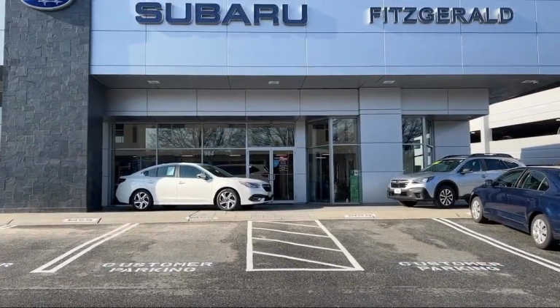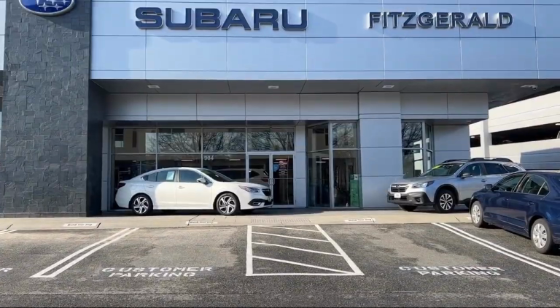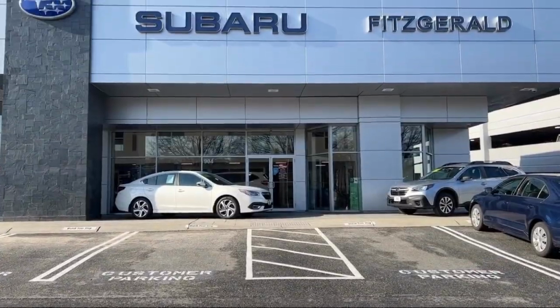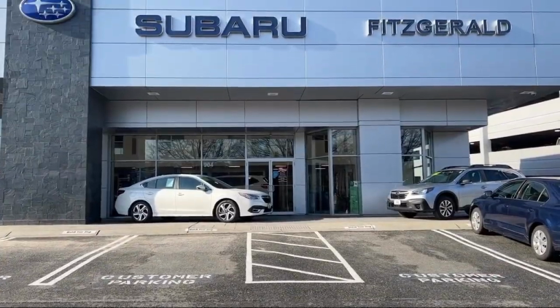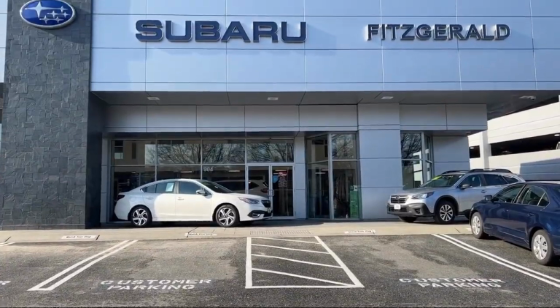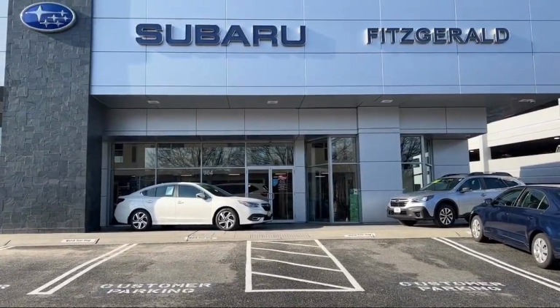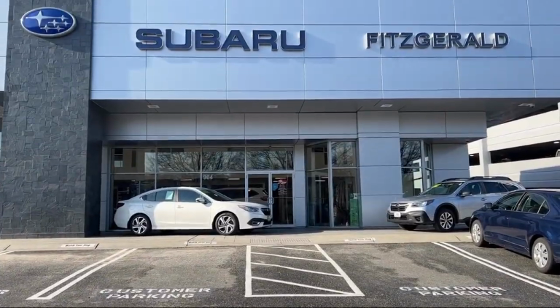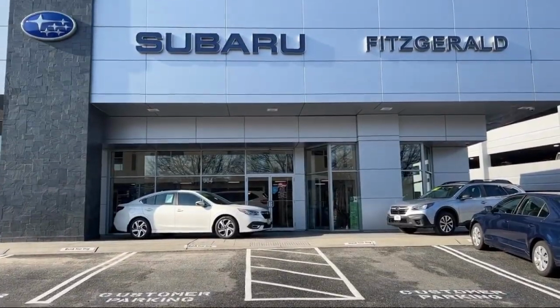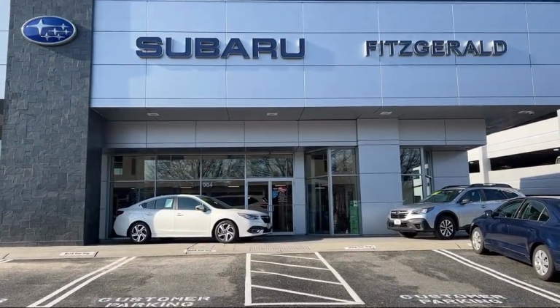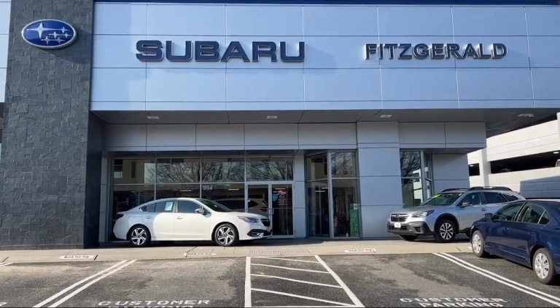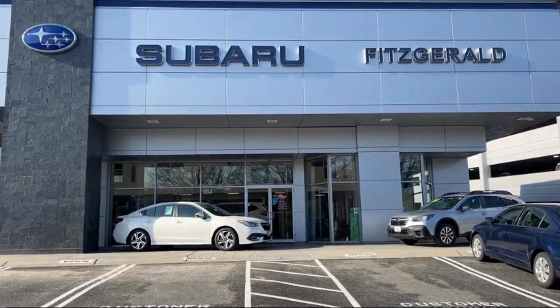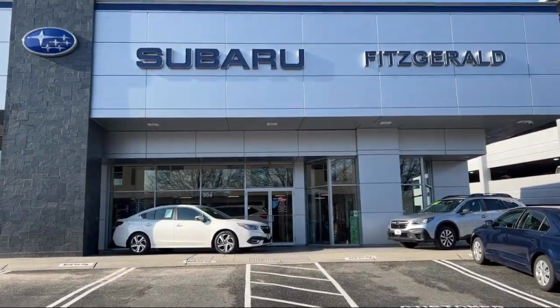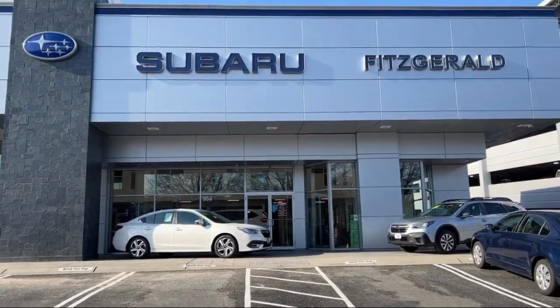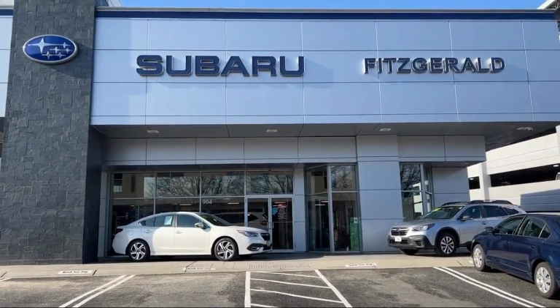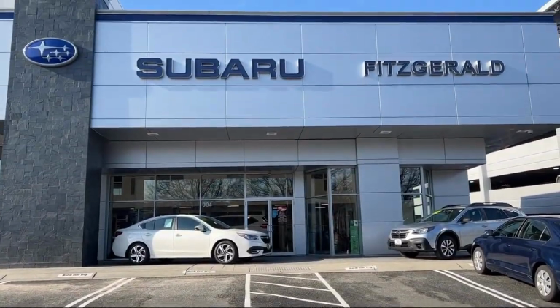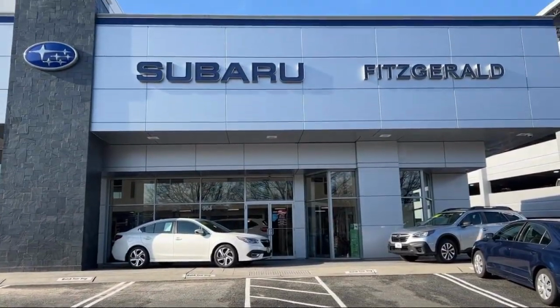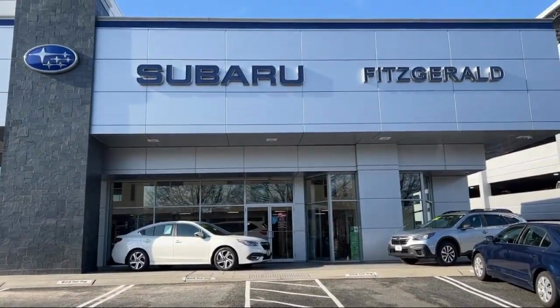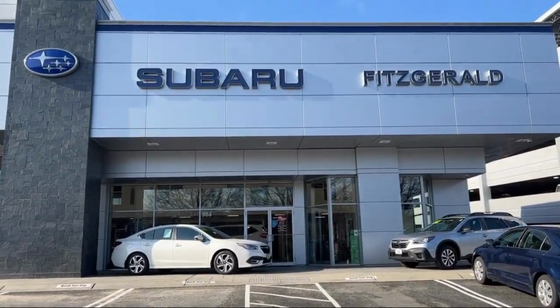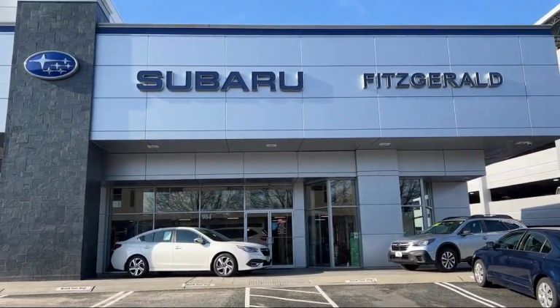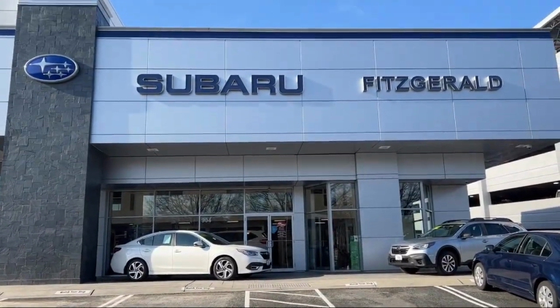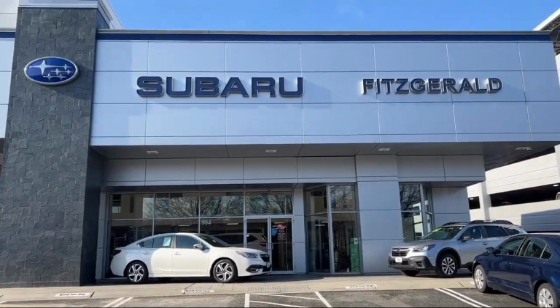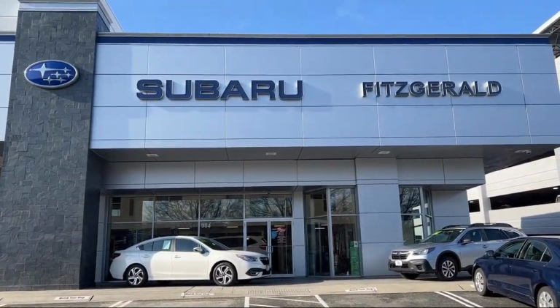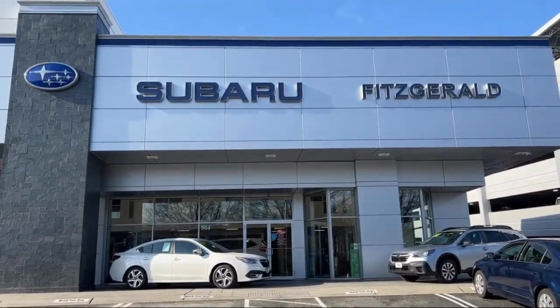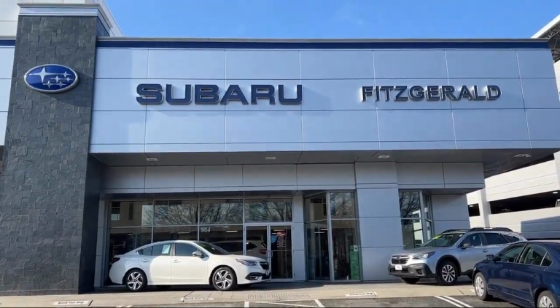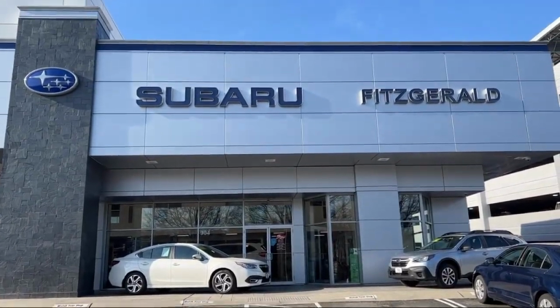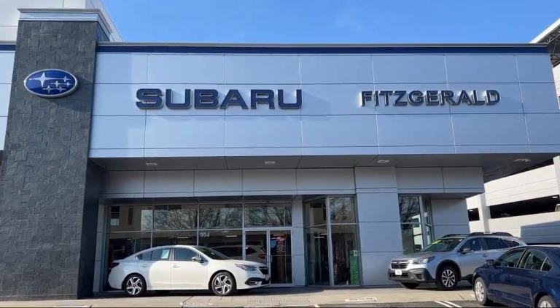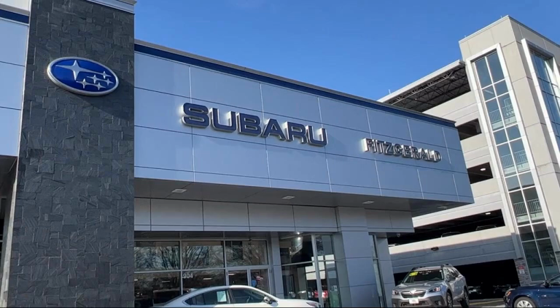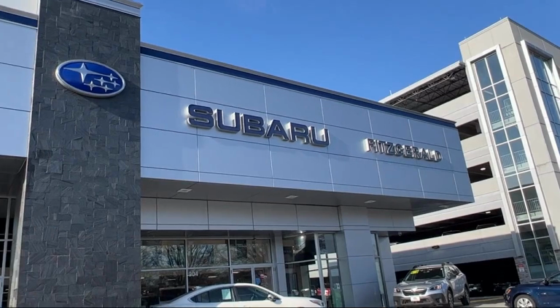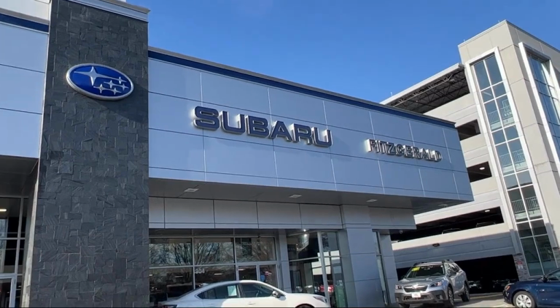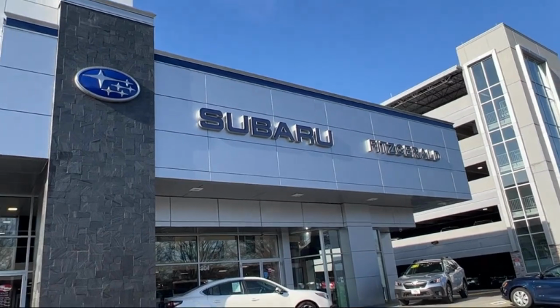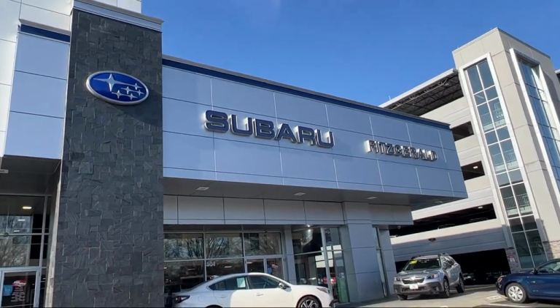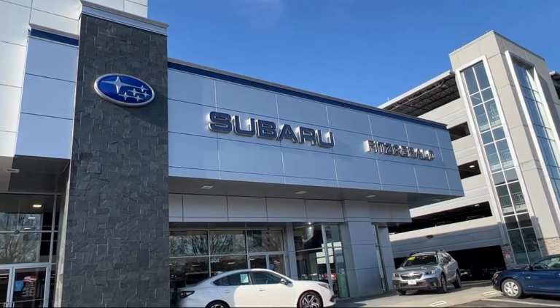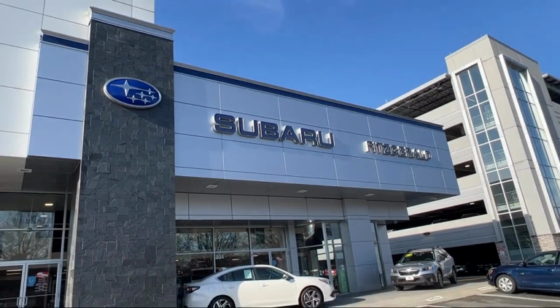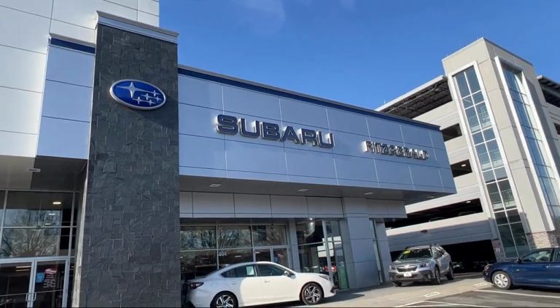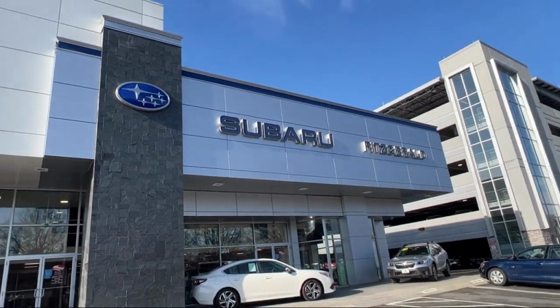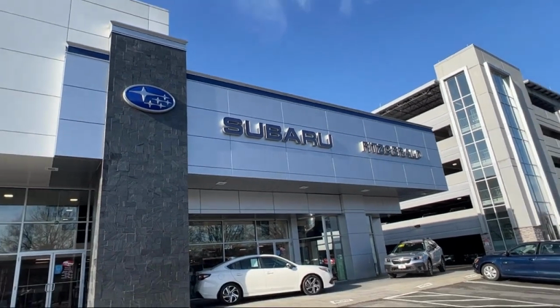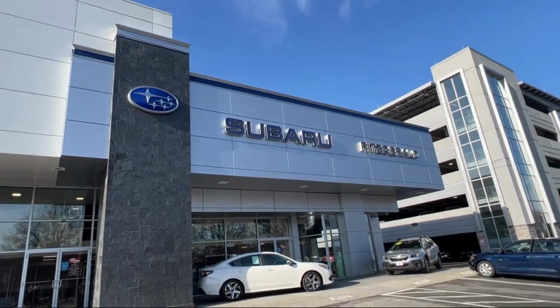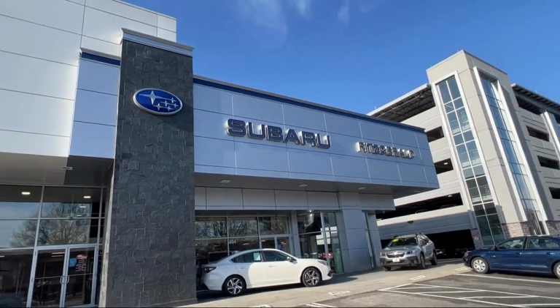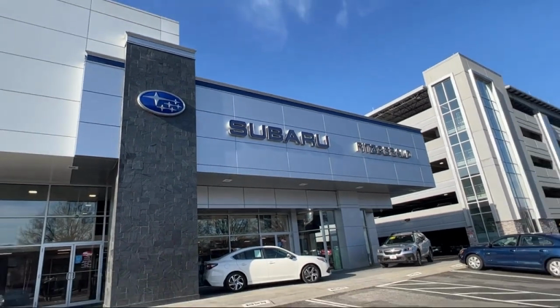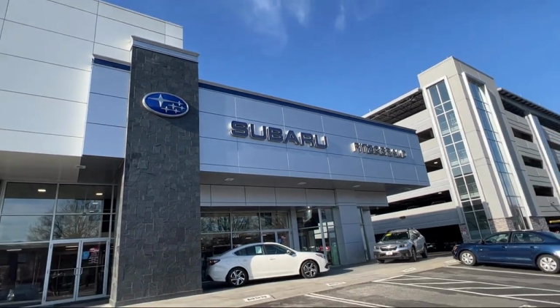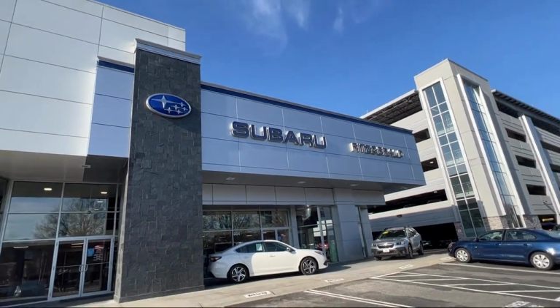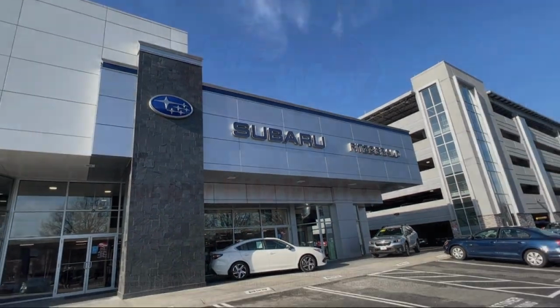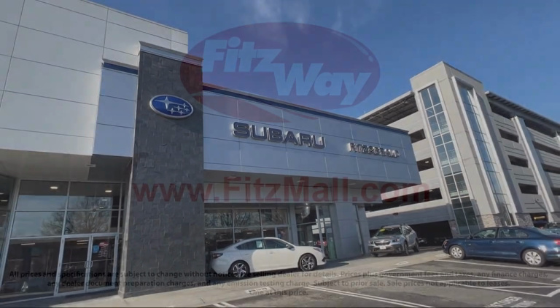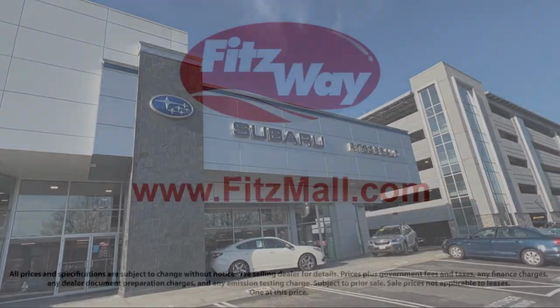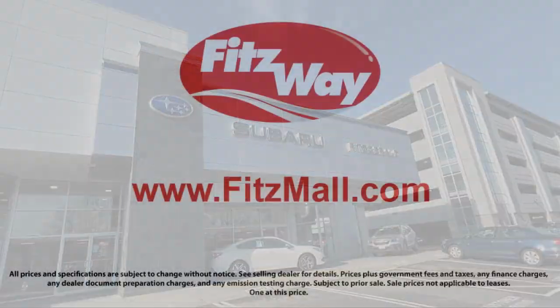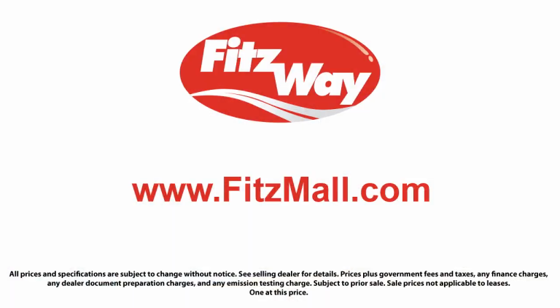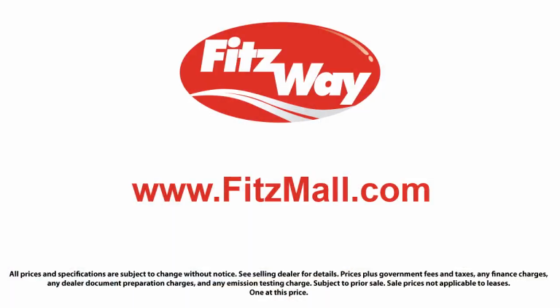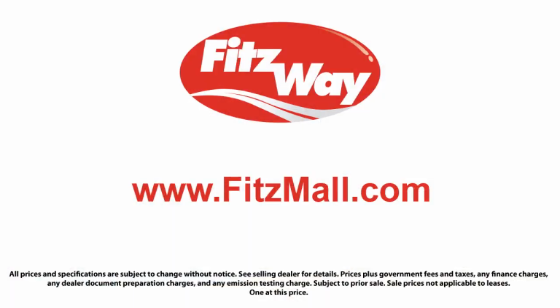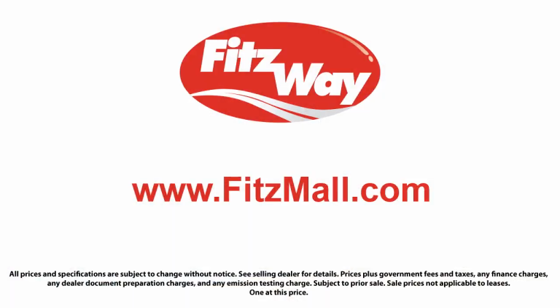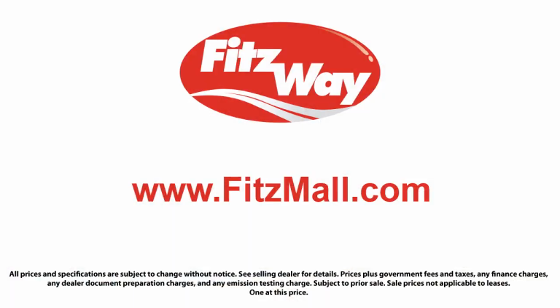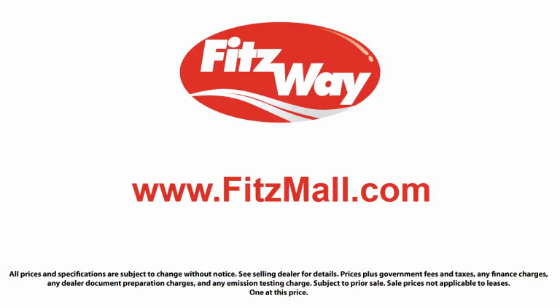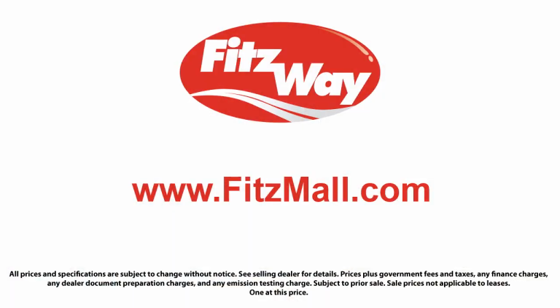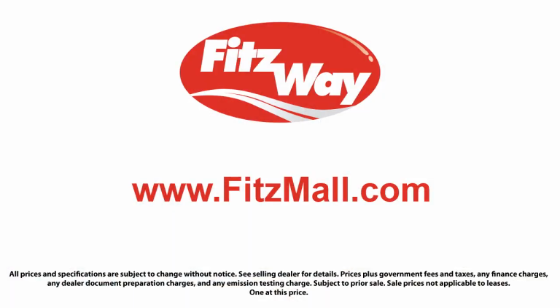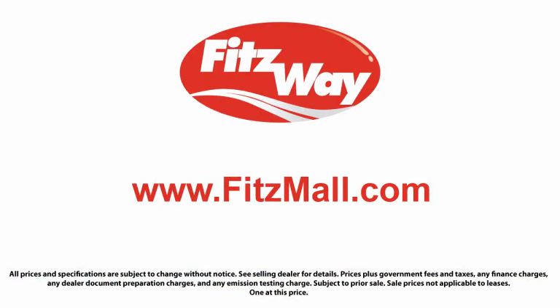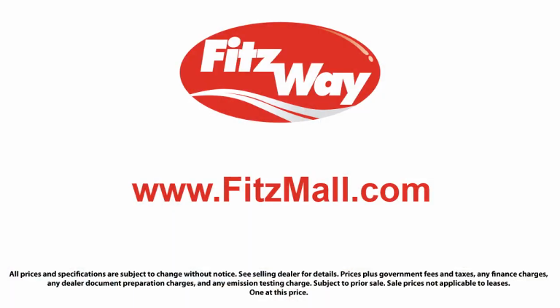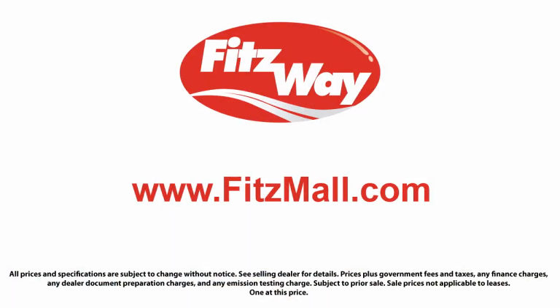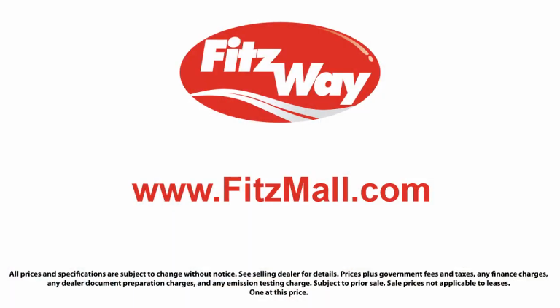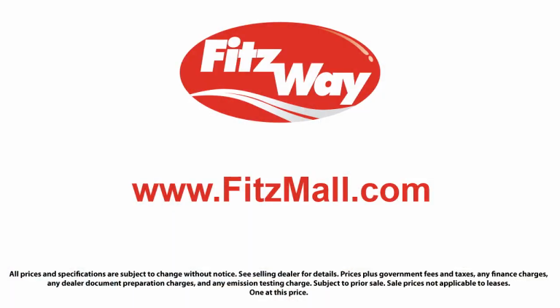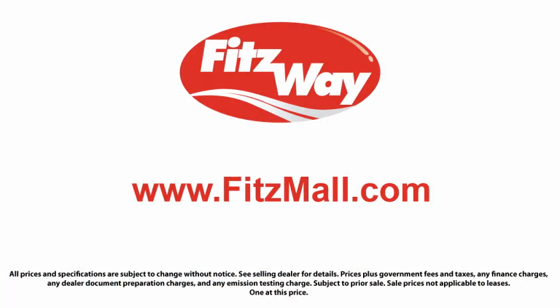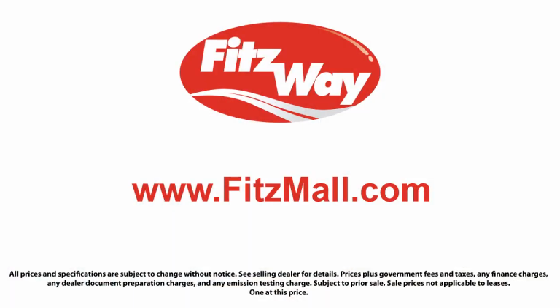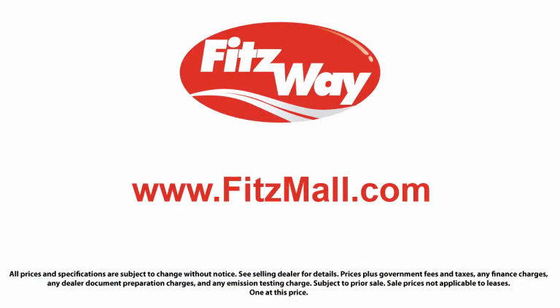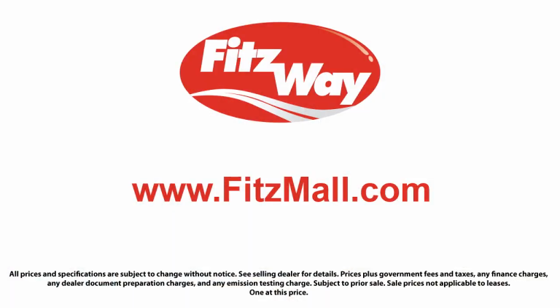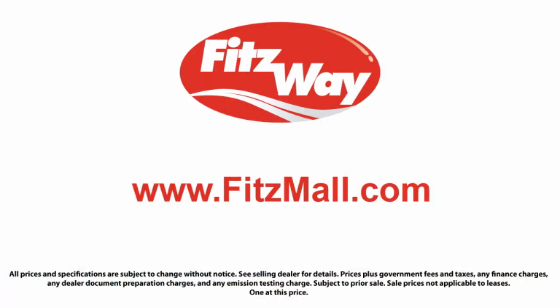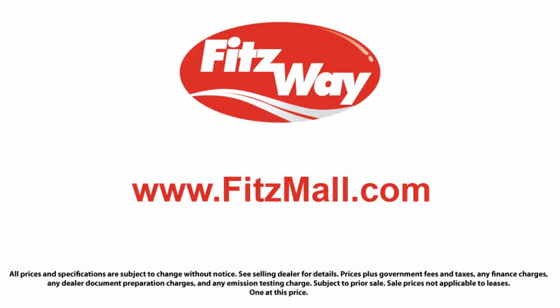Automatic Emergency Front Braking and Android Auto. And it has less than 45,000 miles on the odometer.